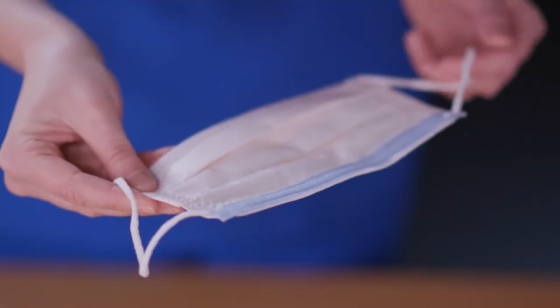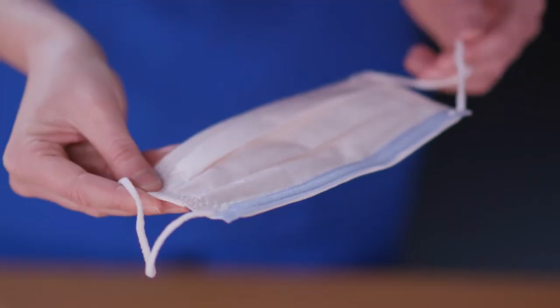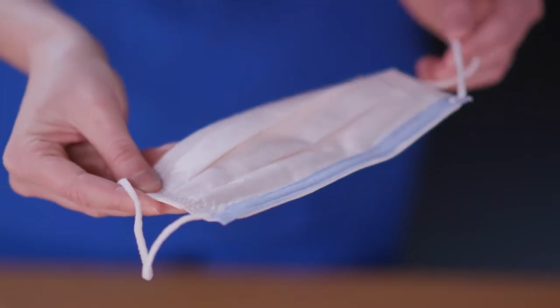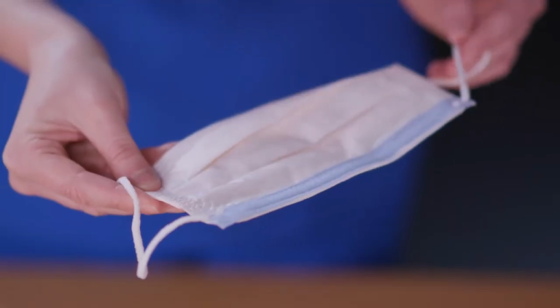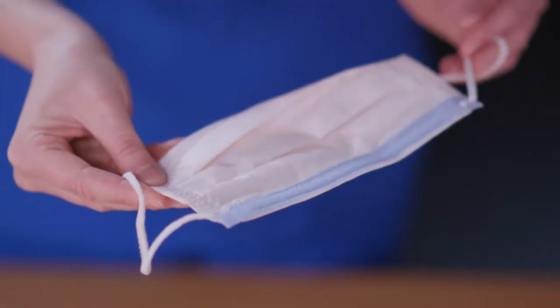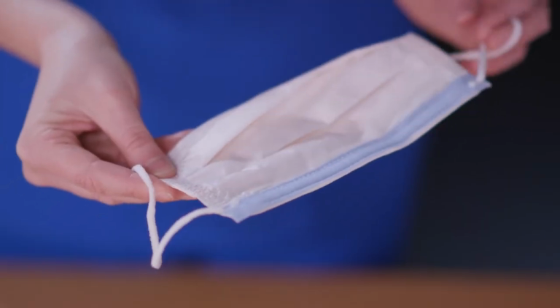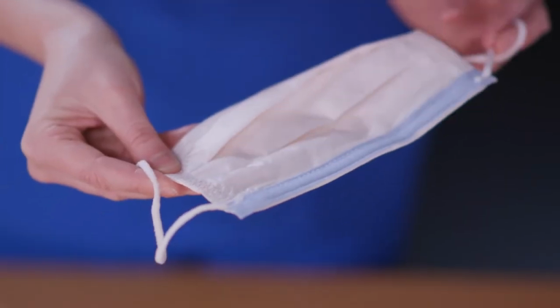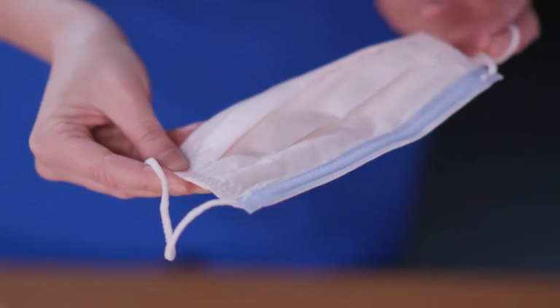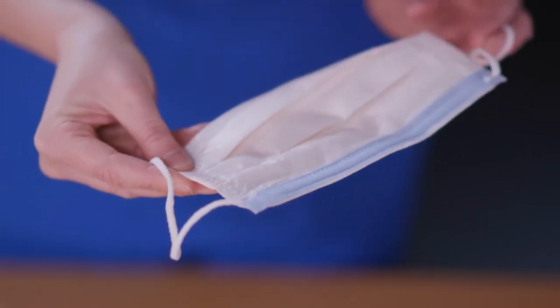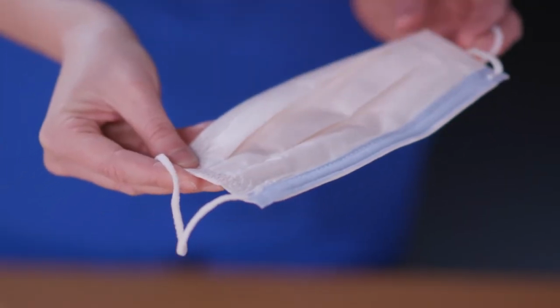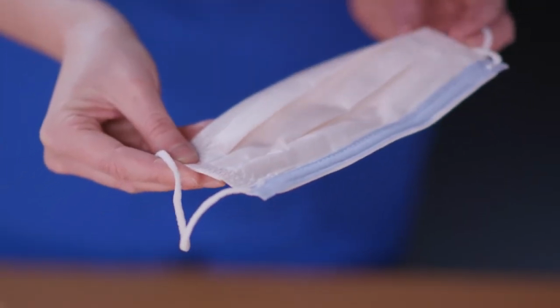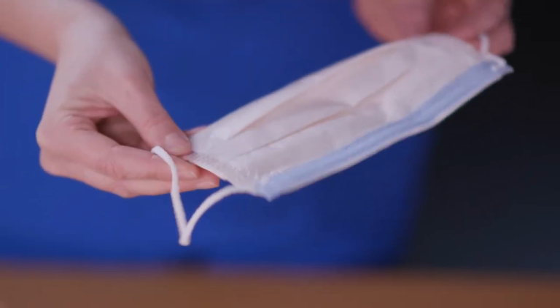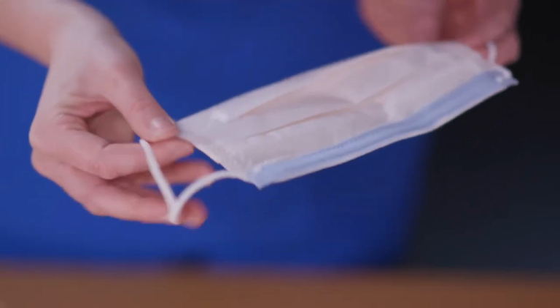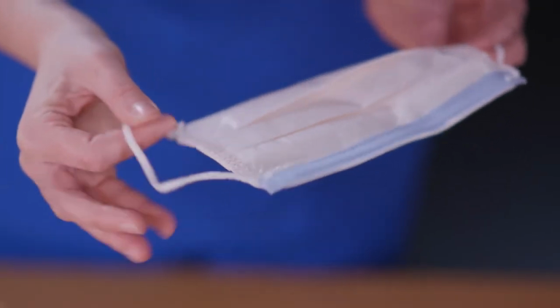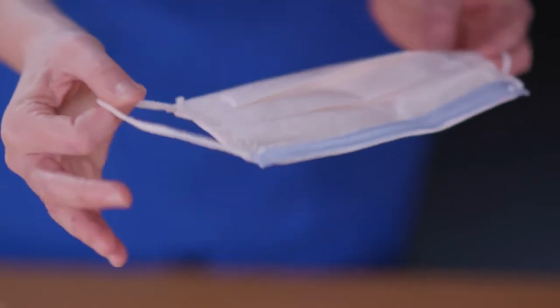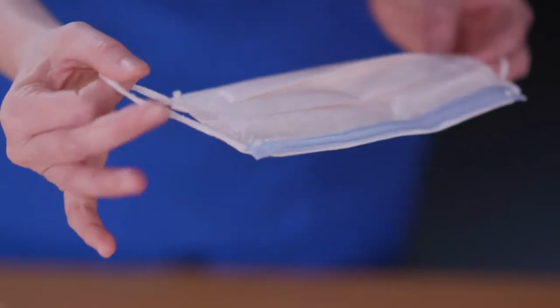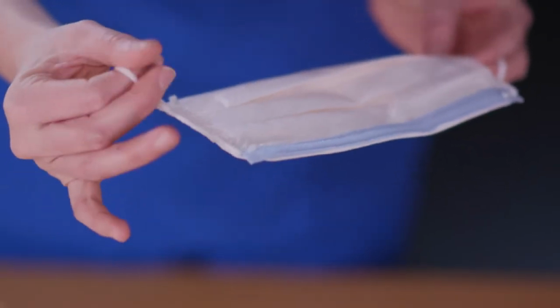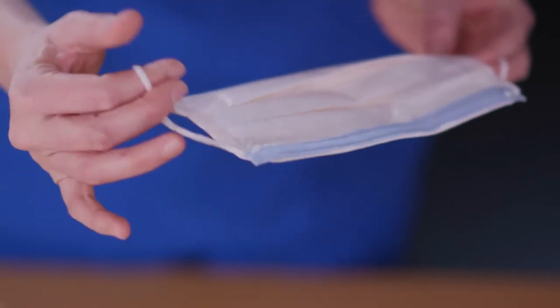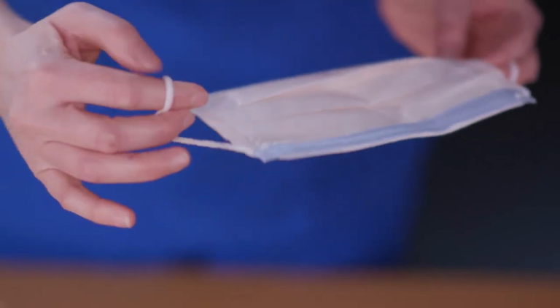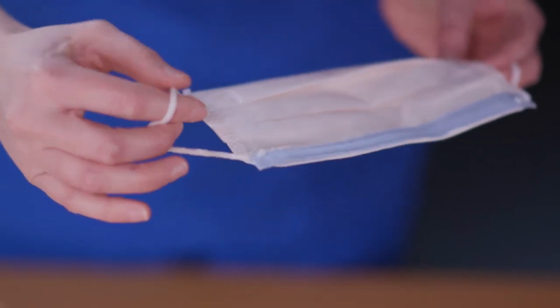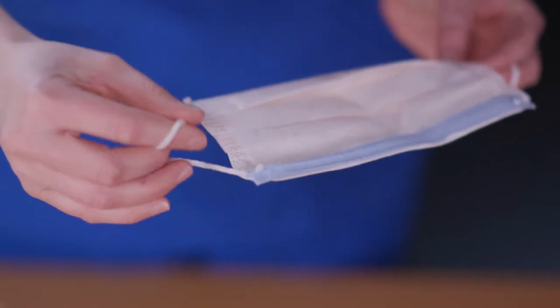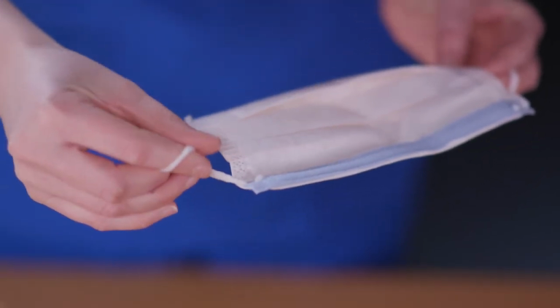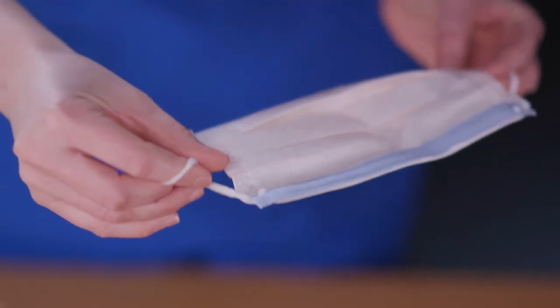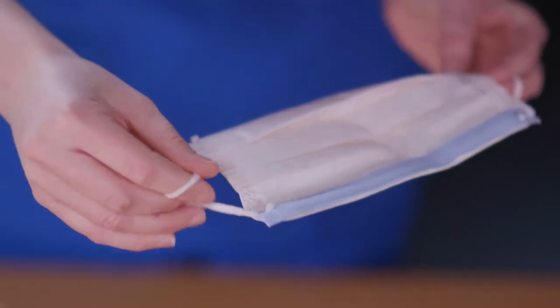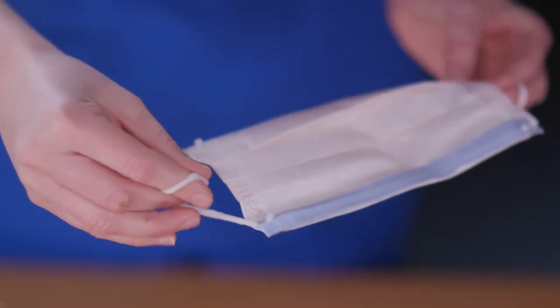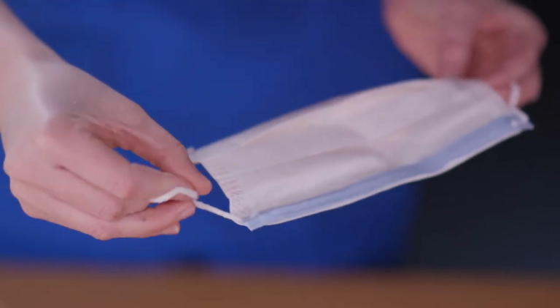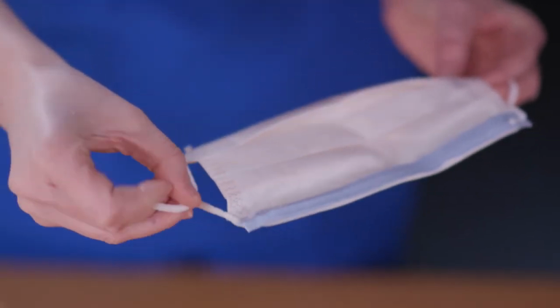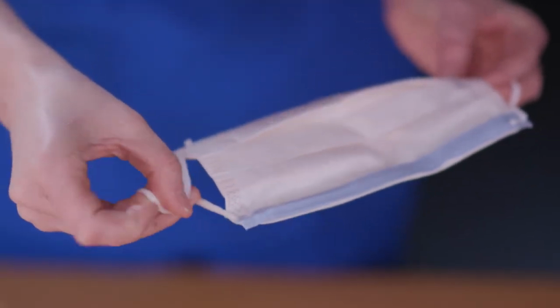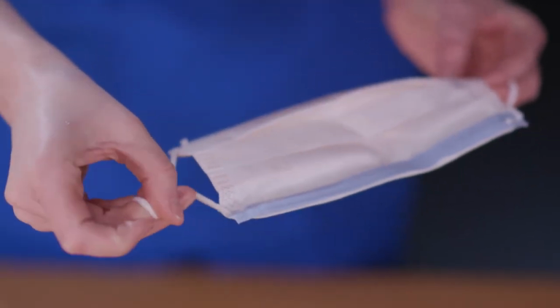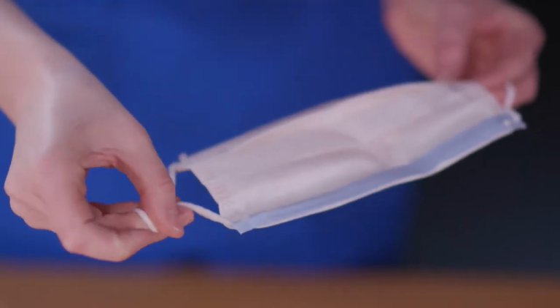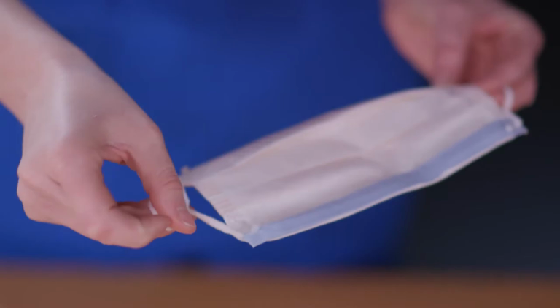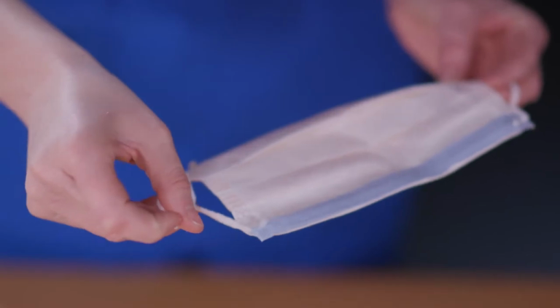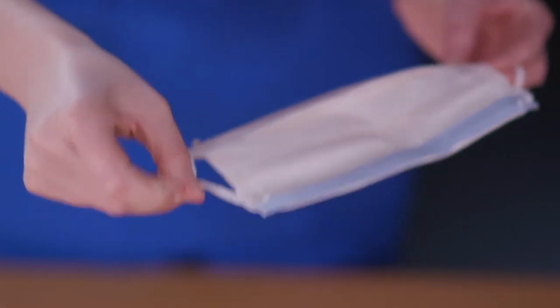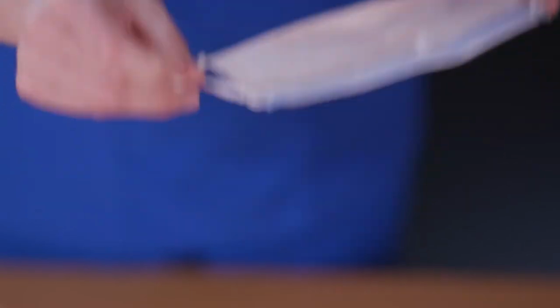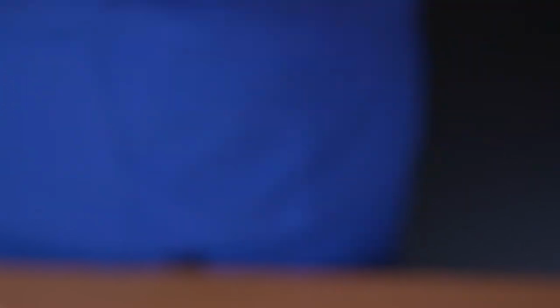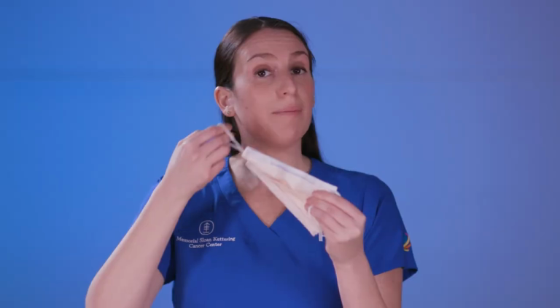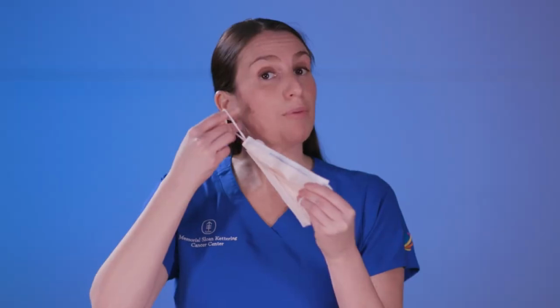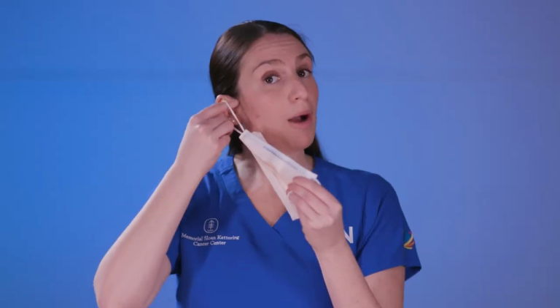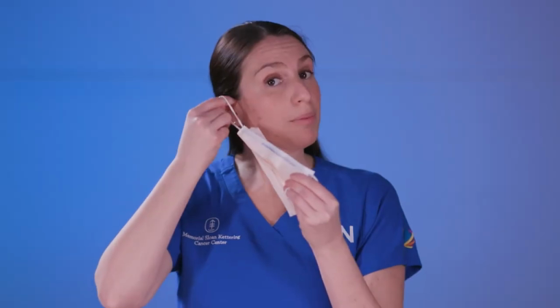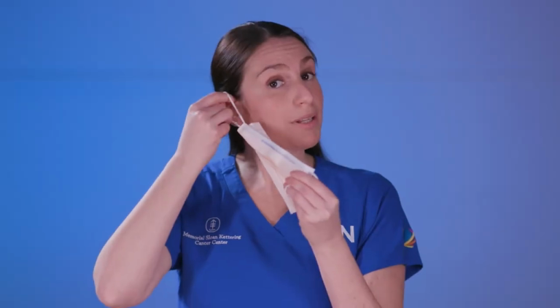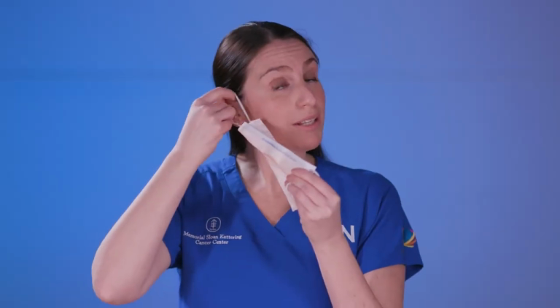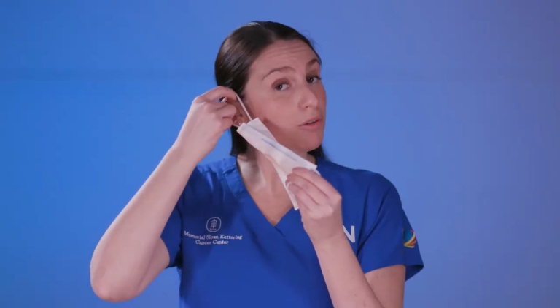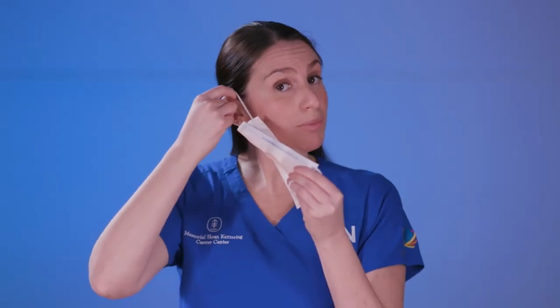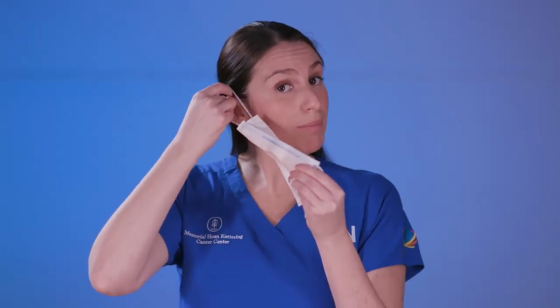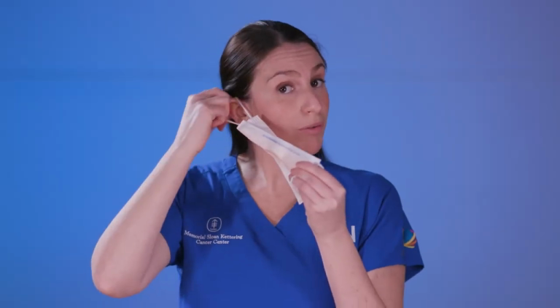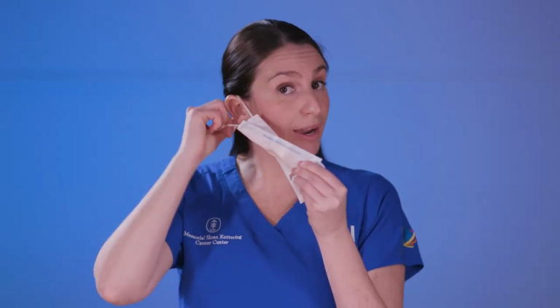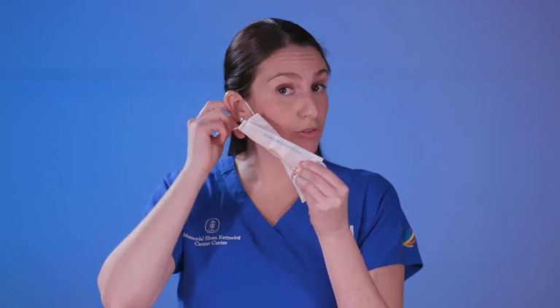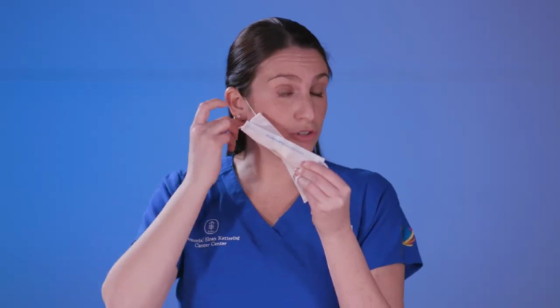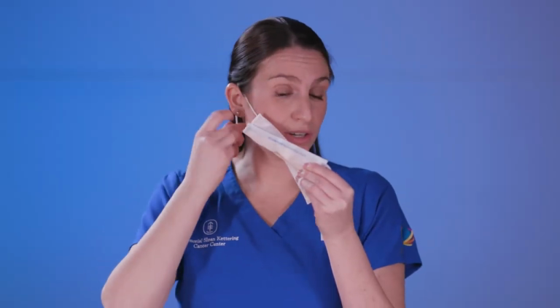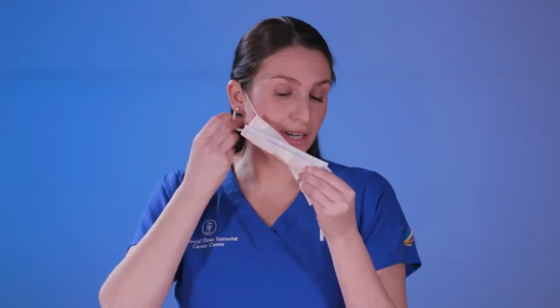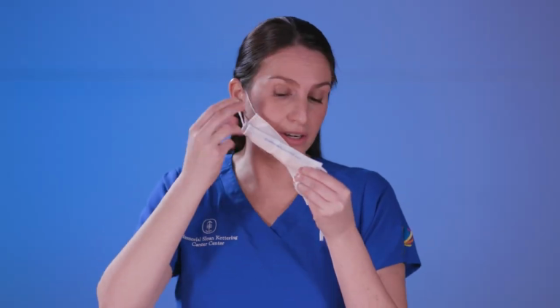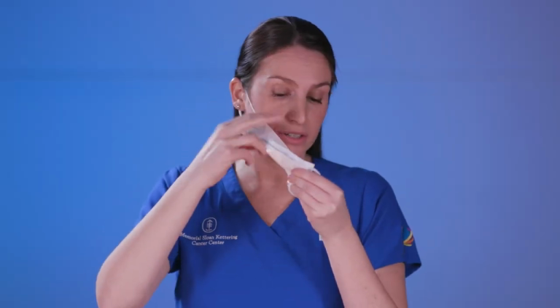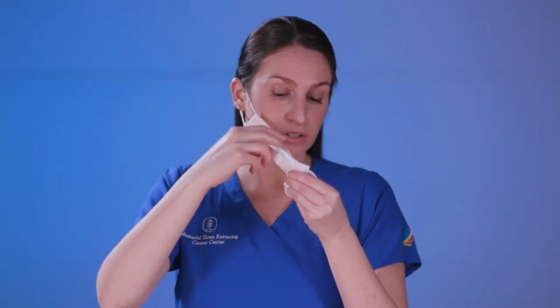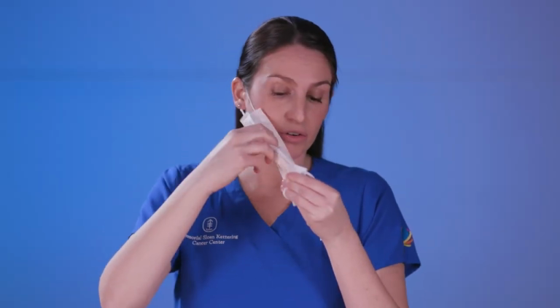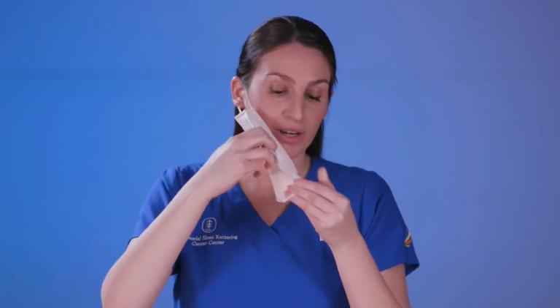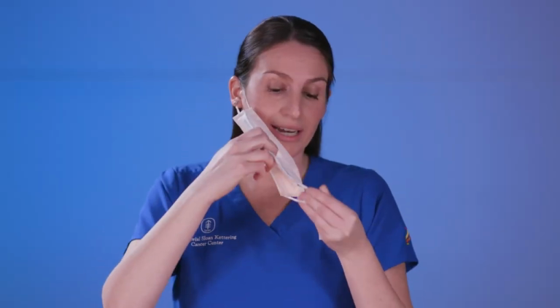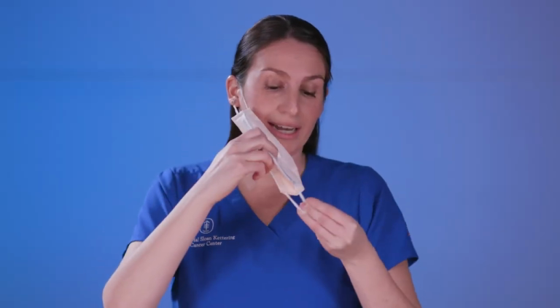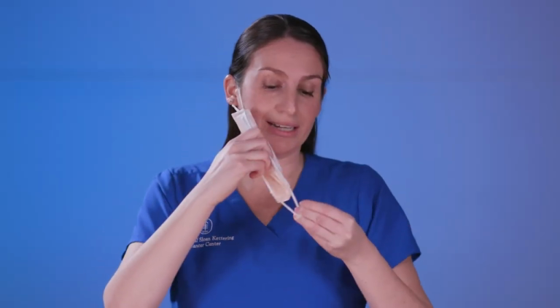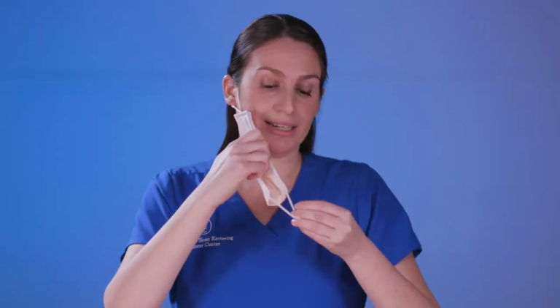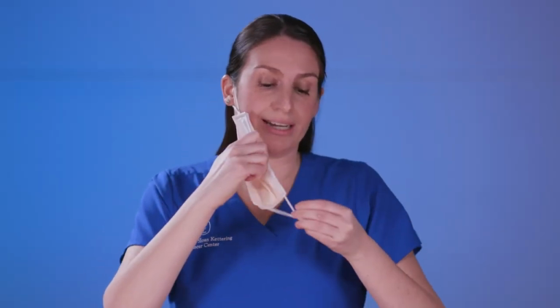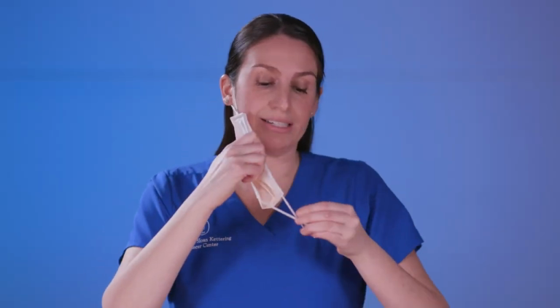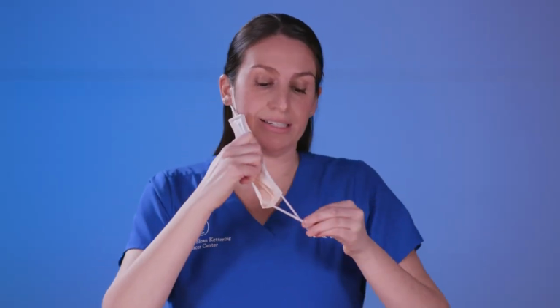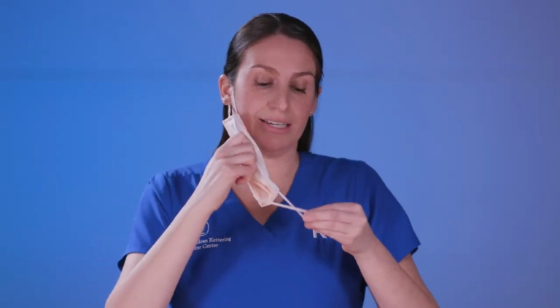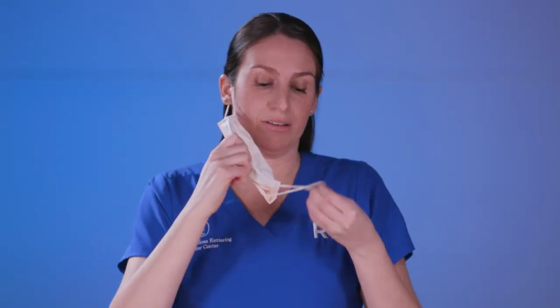Then you're going to take the mask, twist at the sides or tie, and properly loop them around your ears, creating a tight seal.